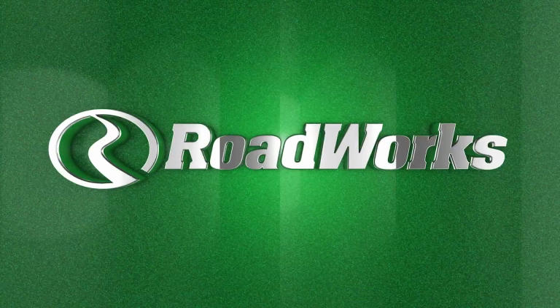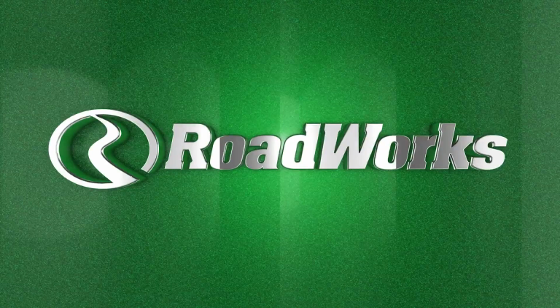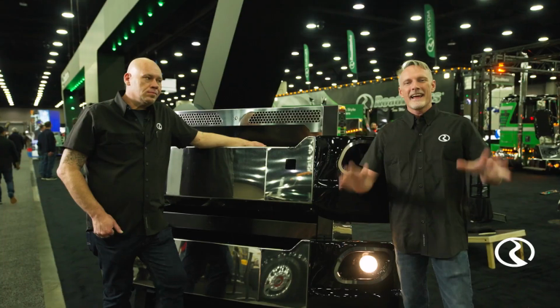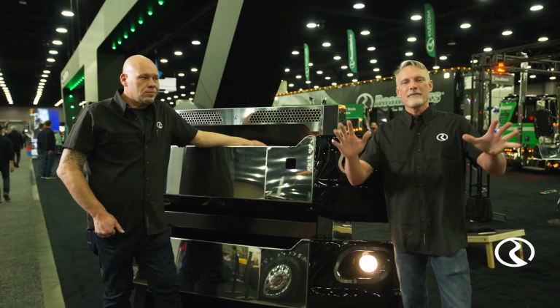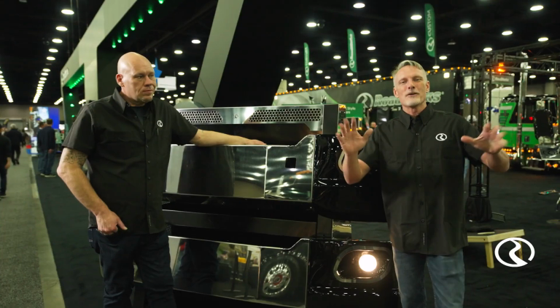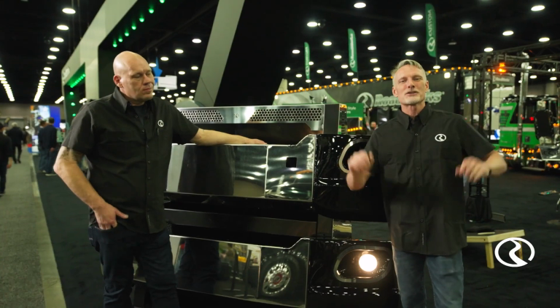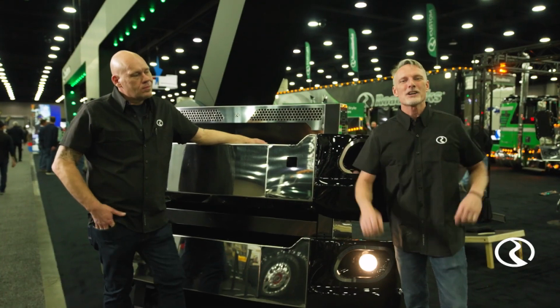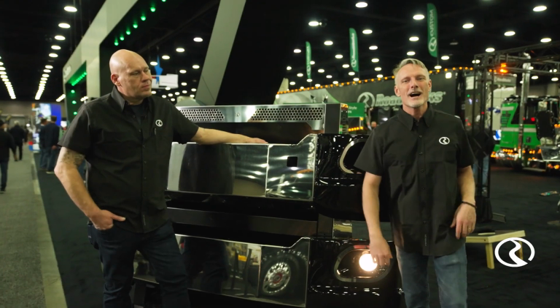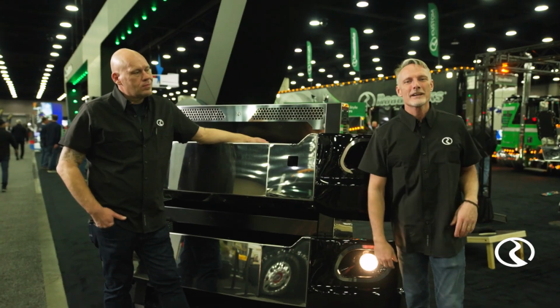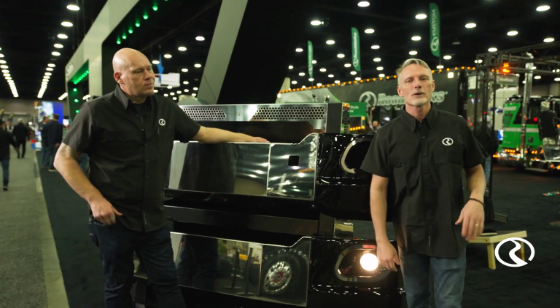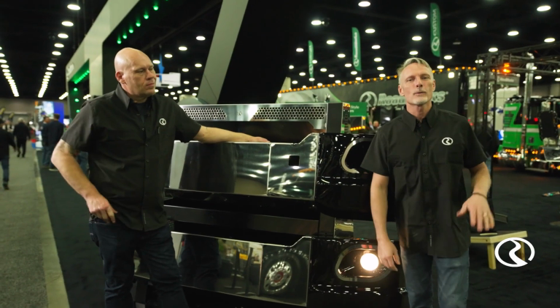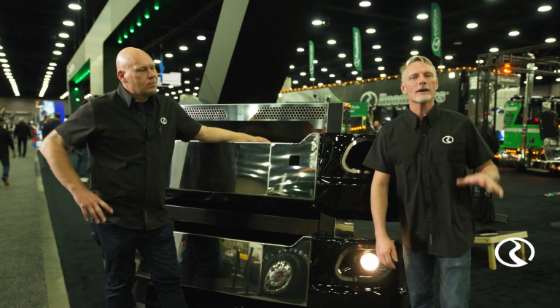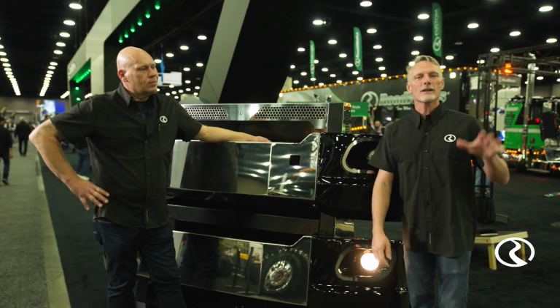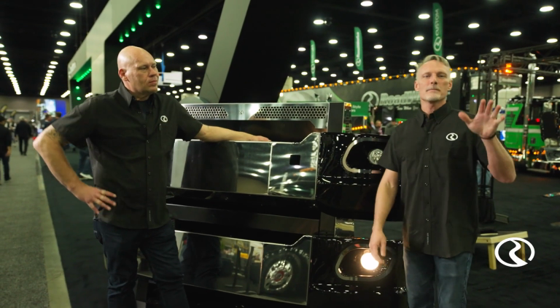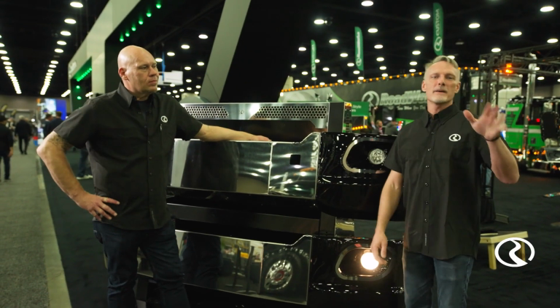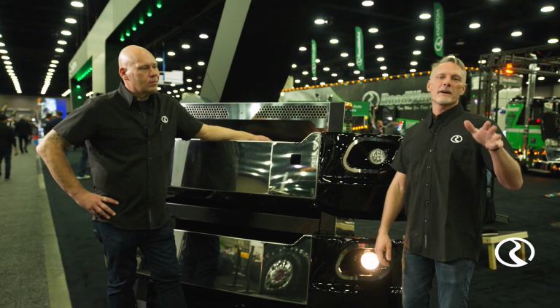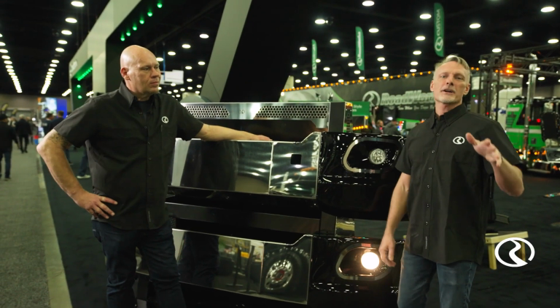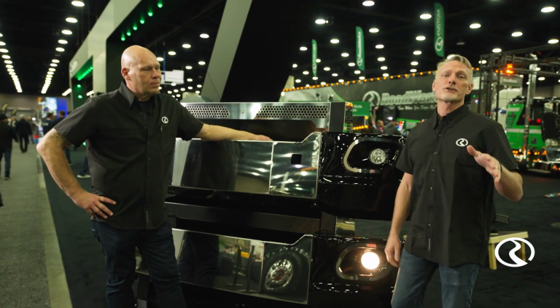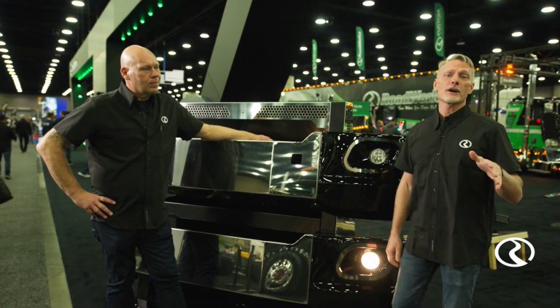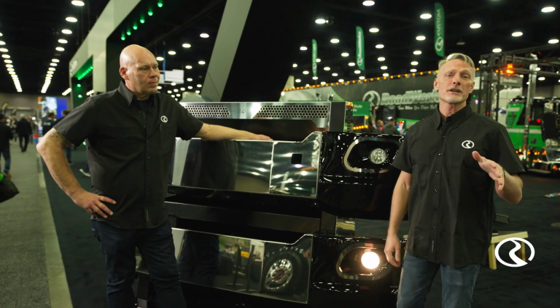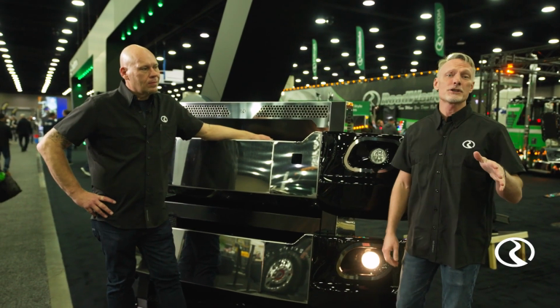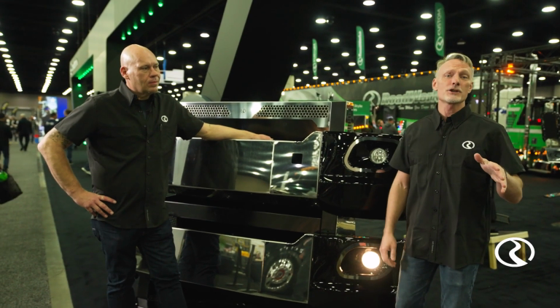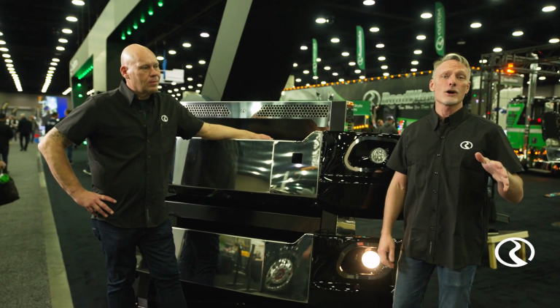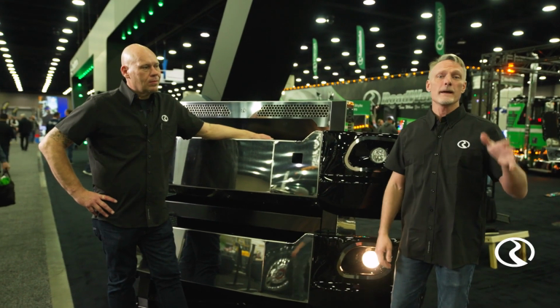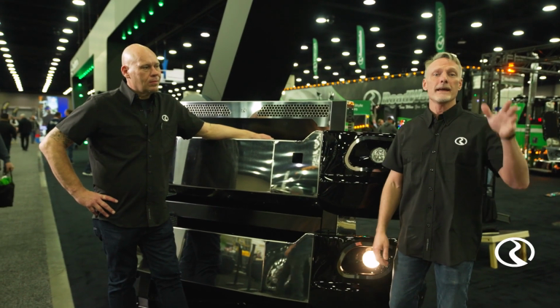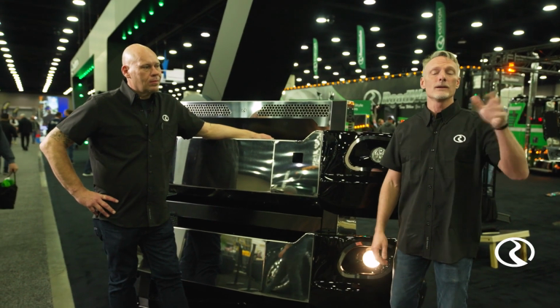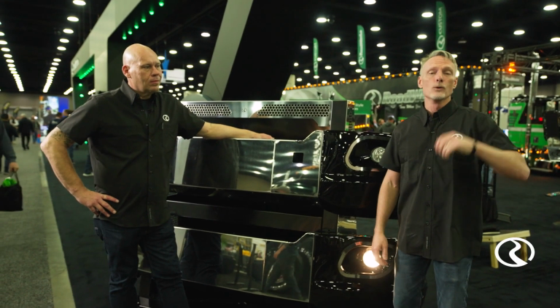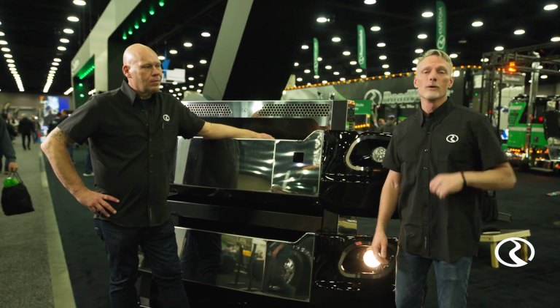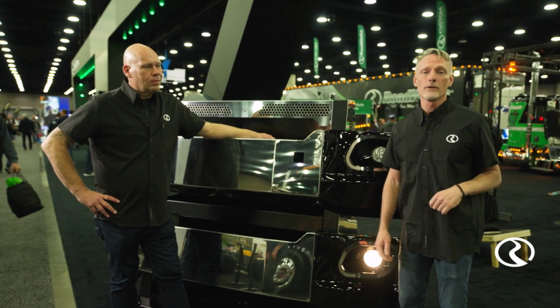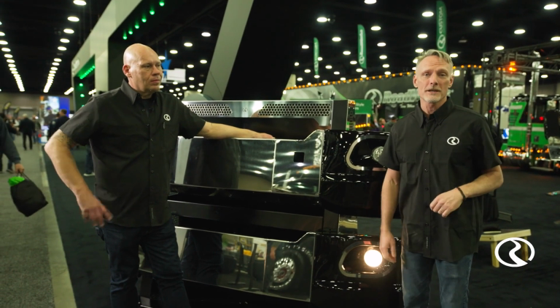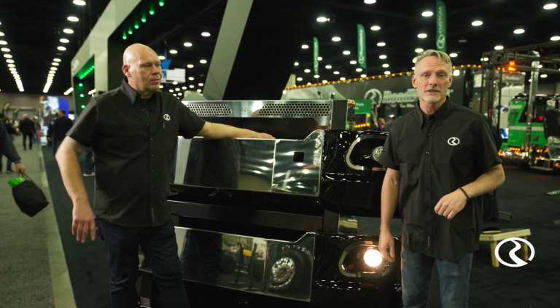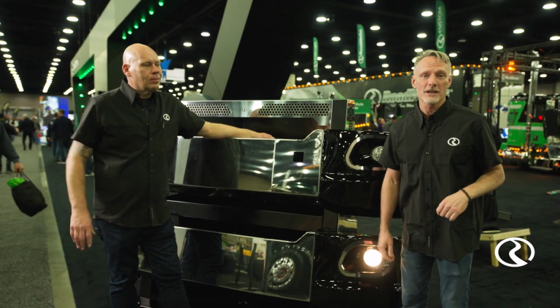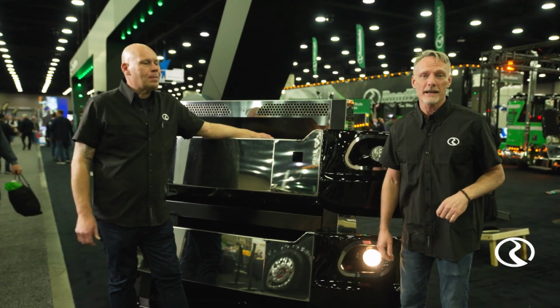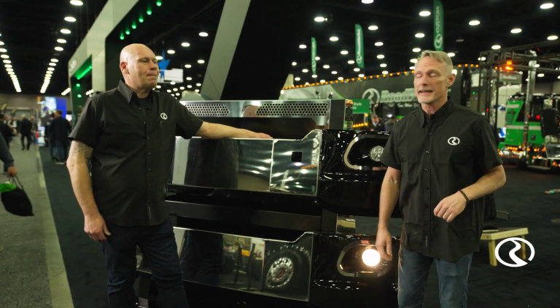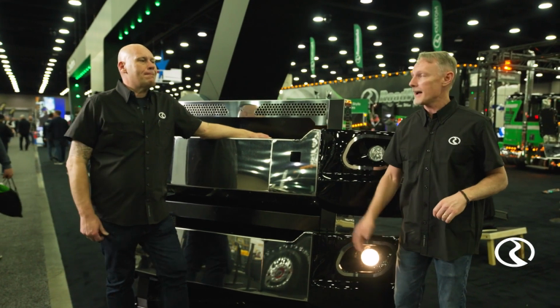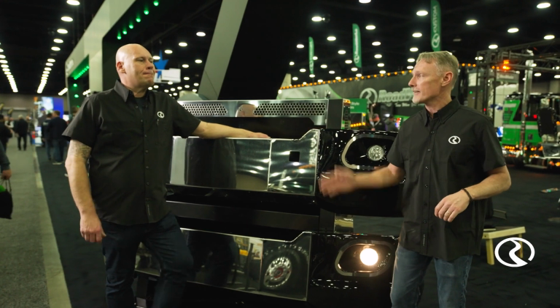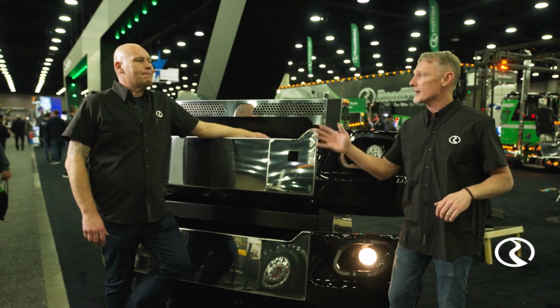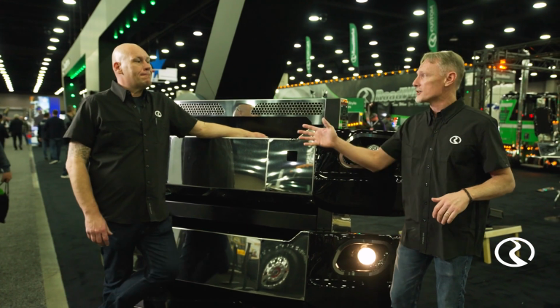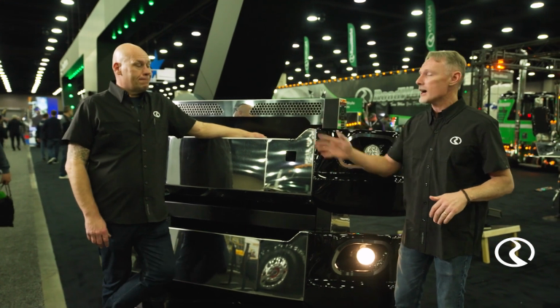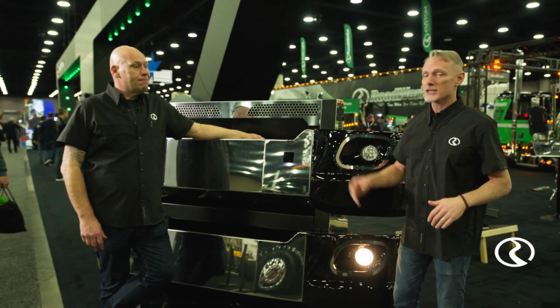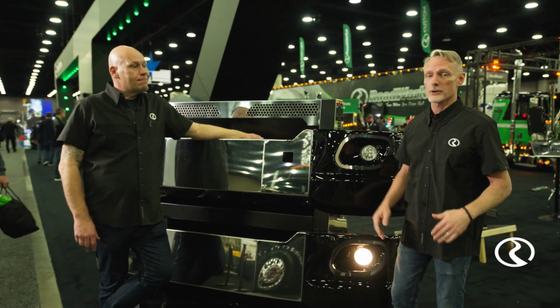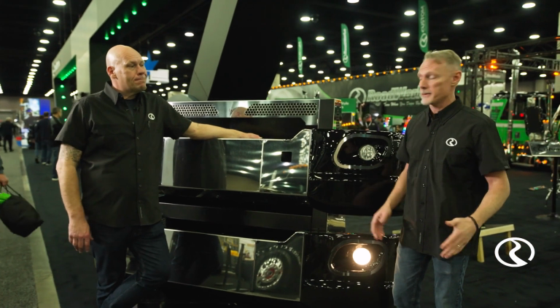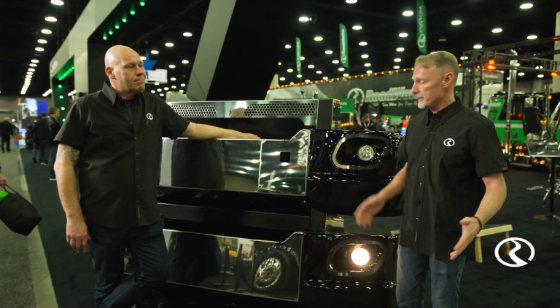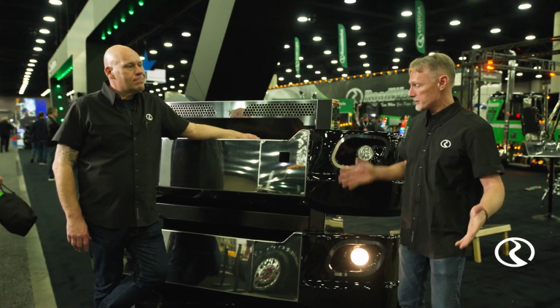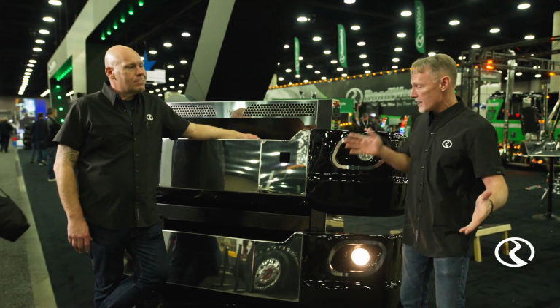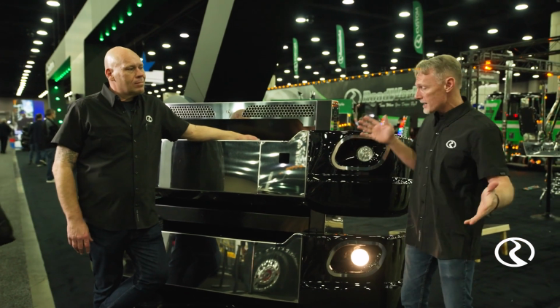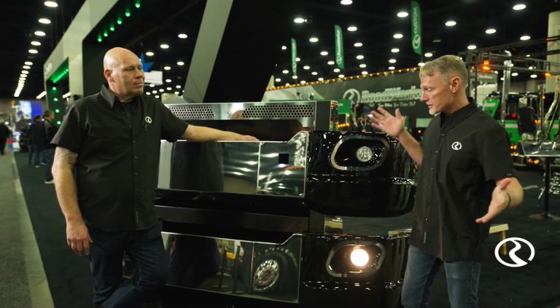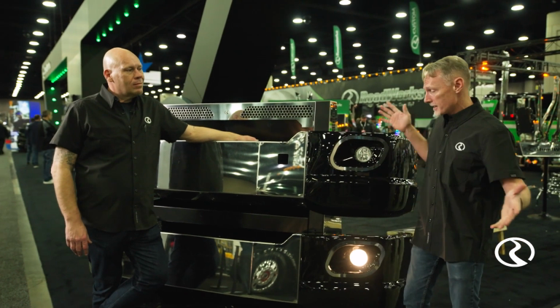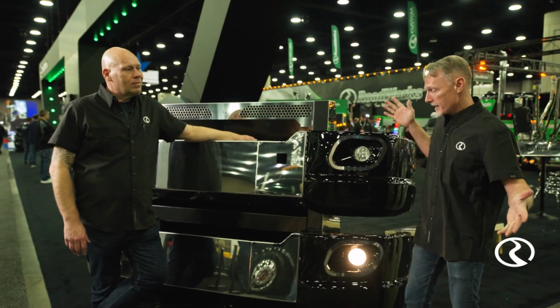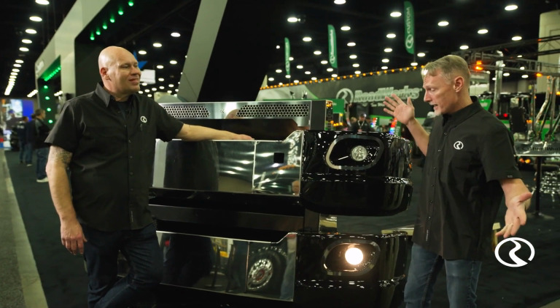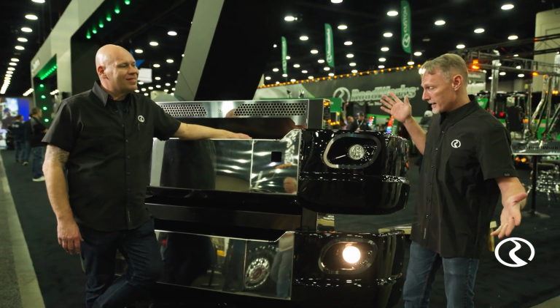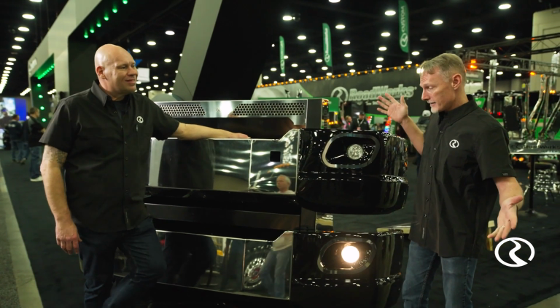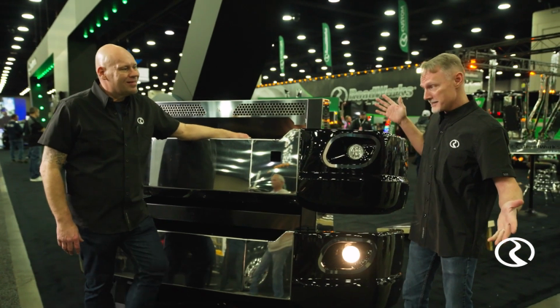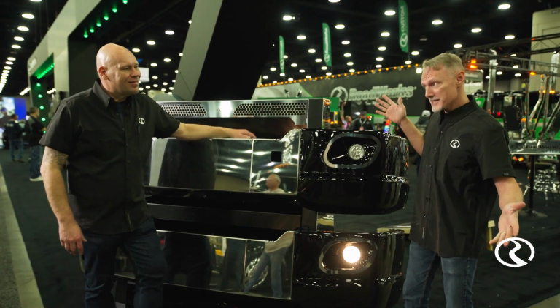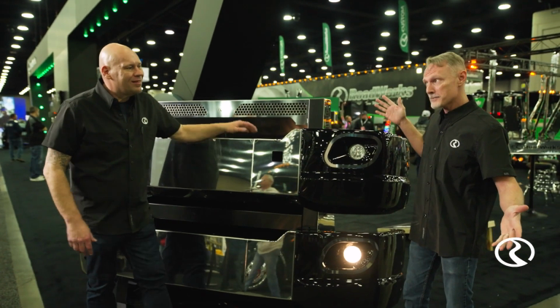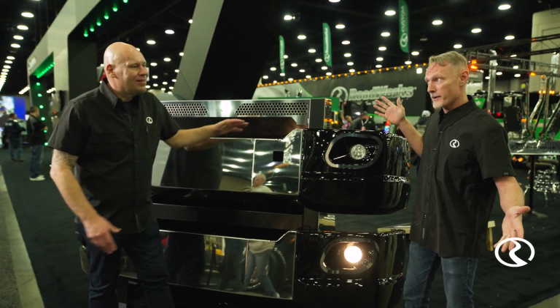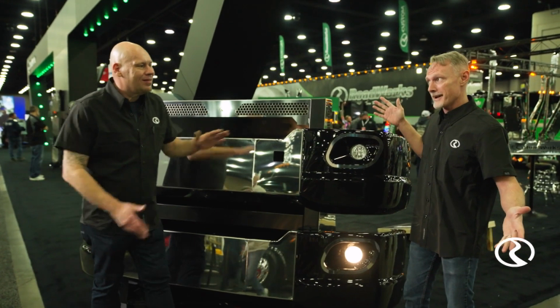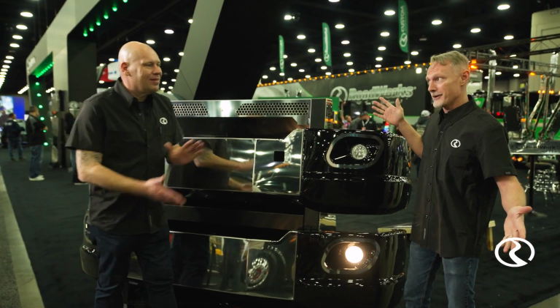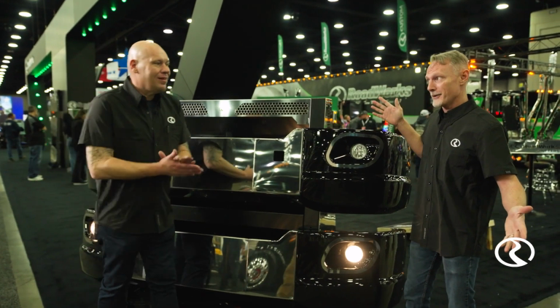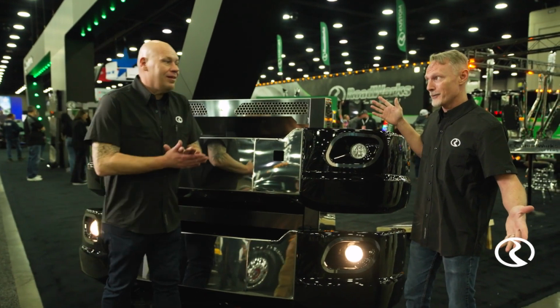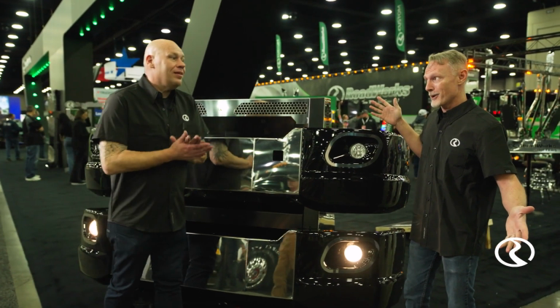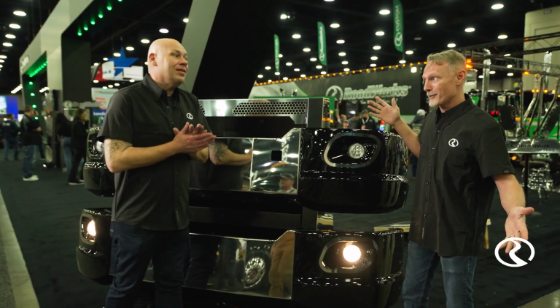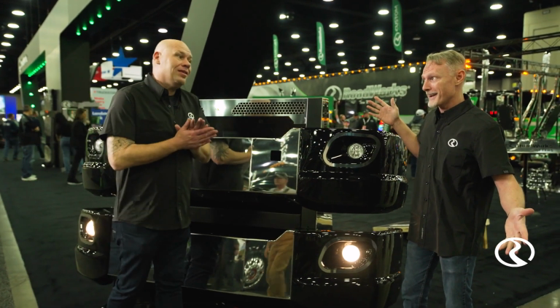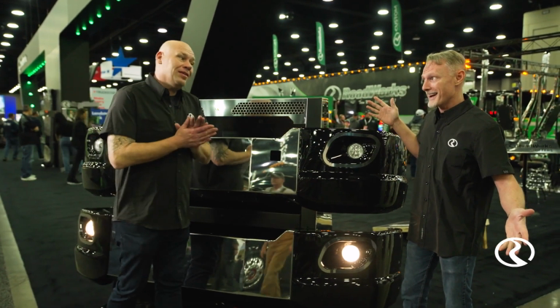Hey folks, Todd here. We are at the Mid-American Trucking Show in Louisville, Kentucky. I've got Josh with me. Josh, this is brand new. What do we got?